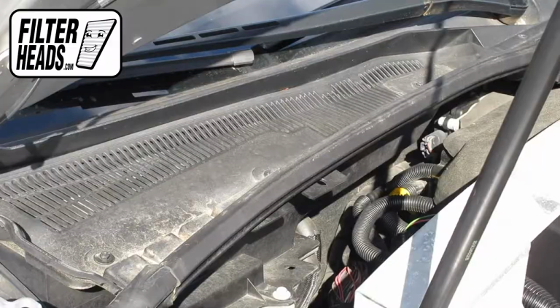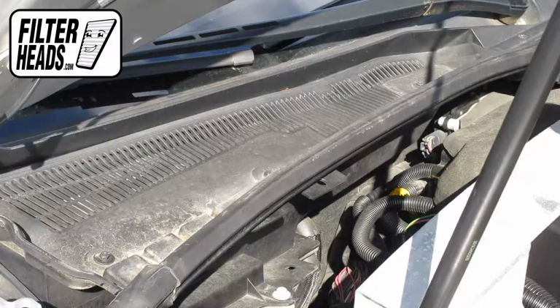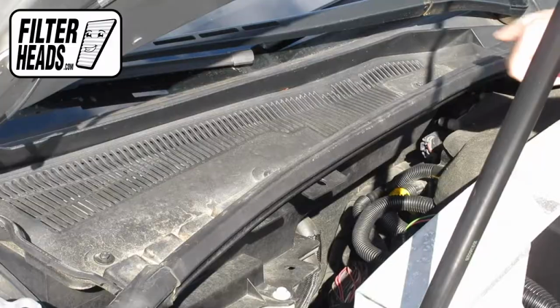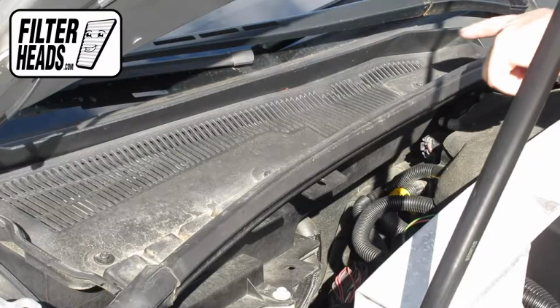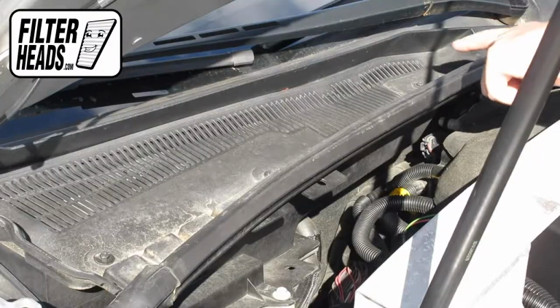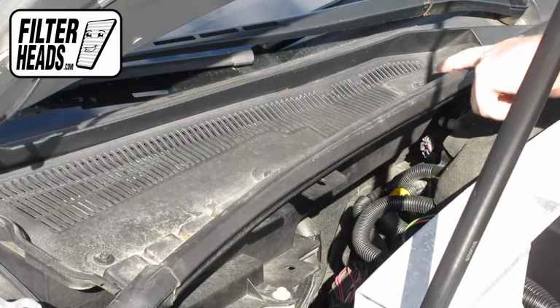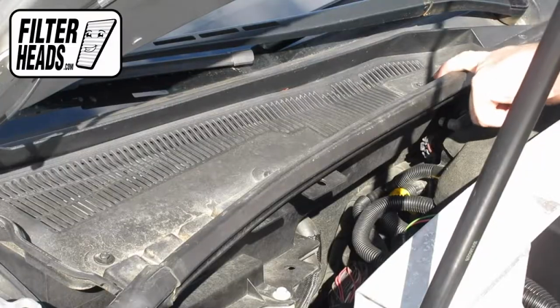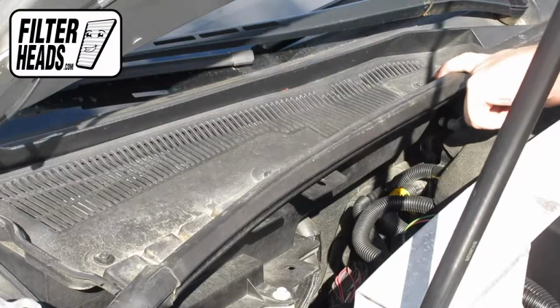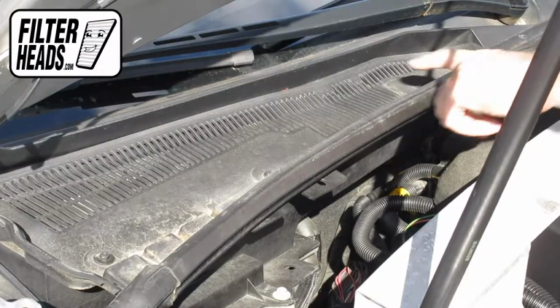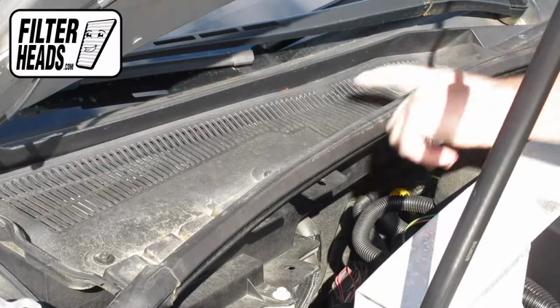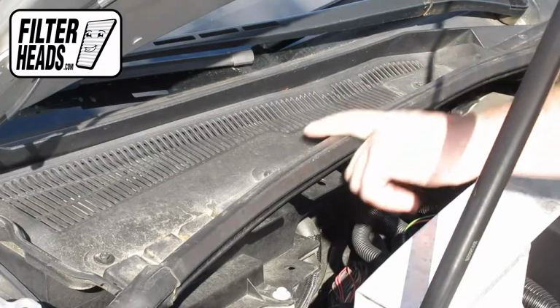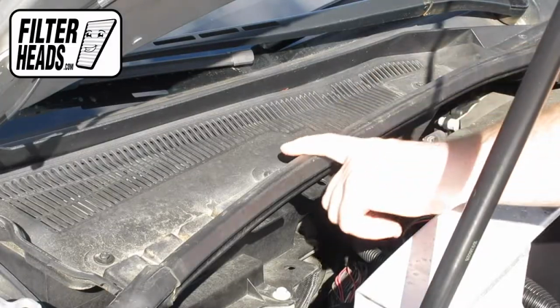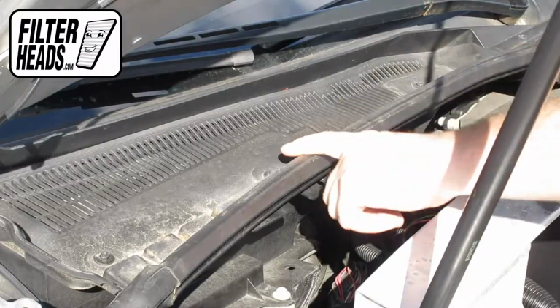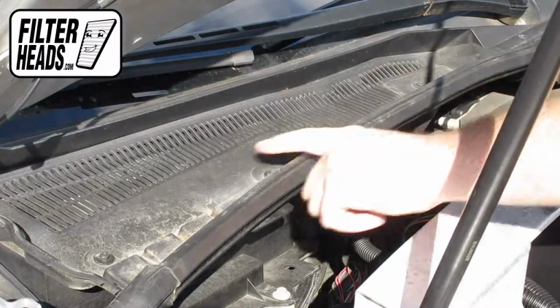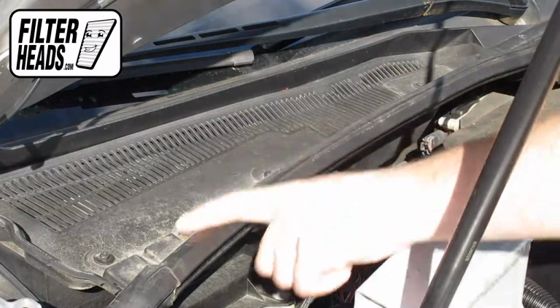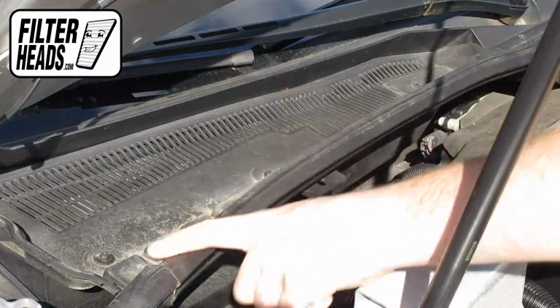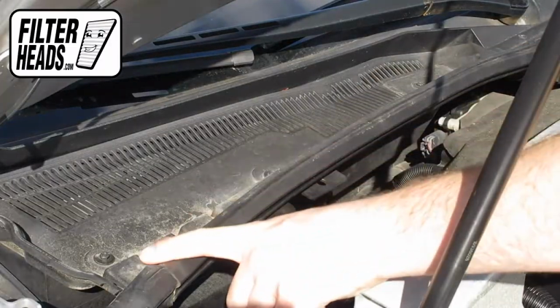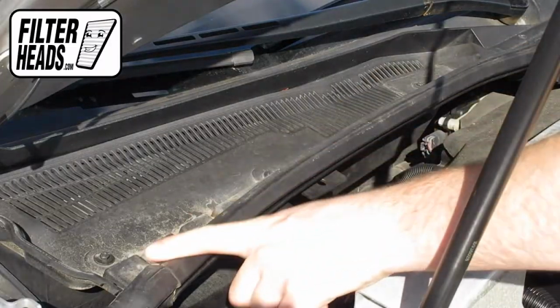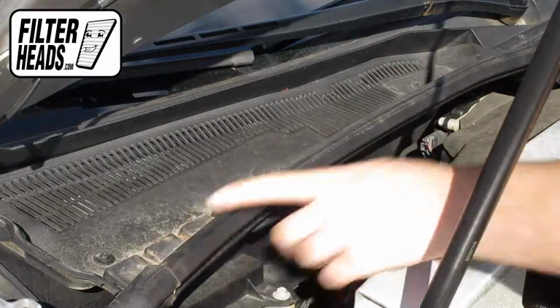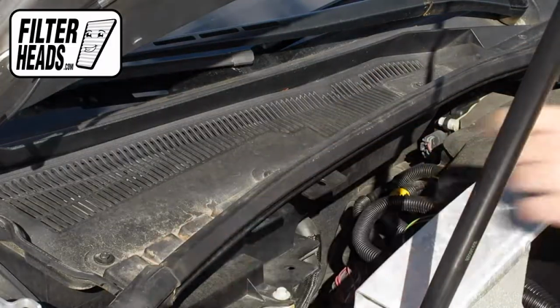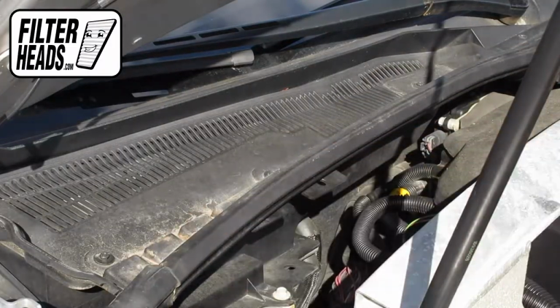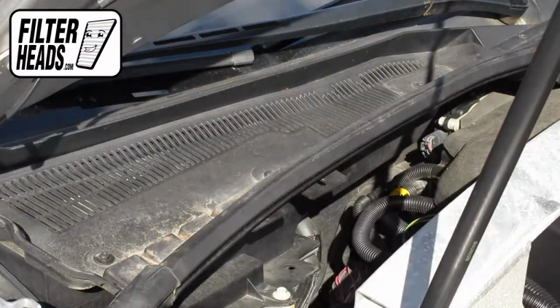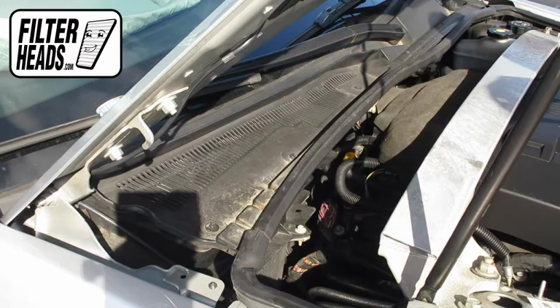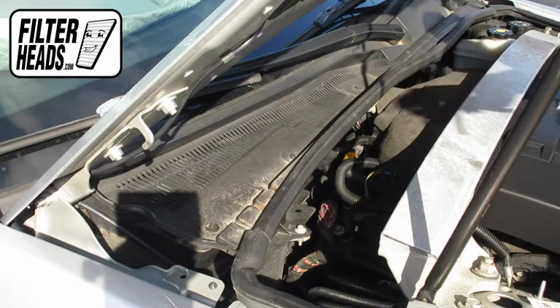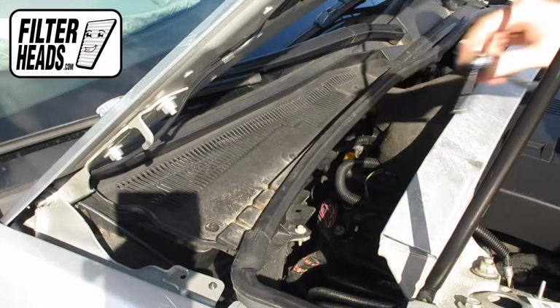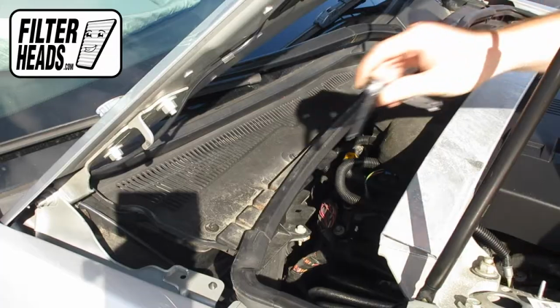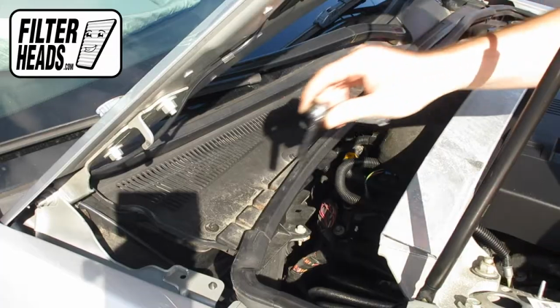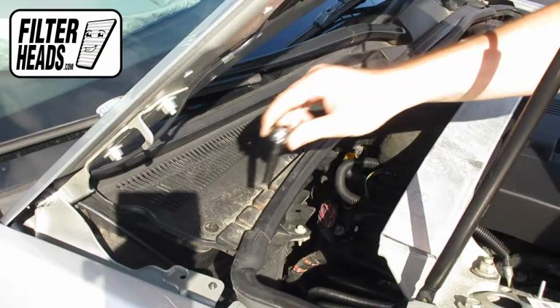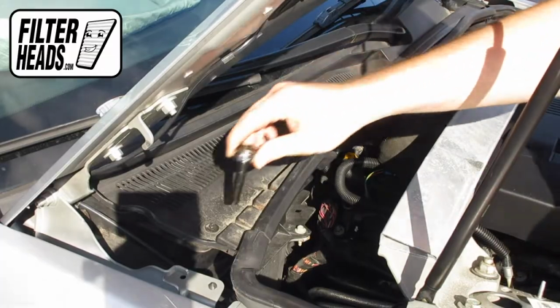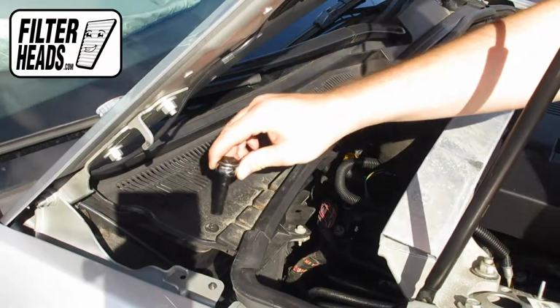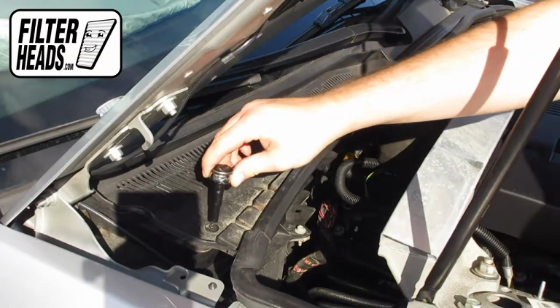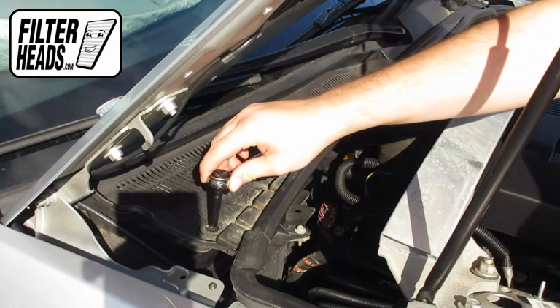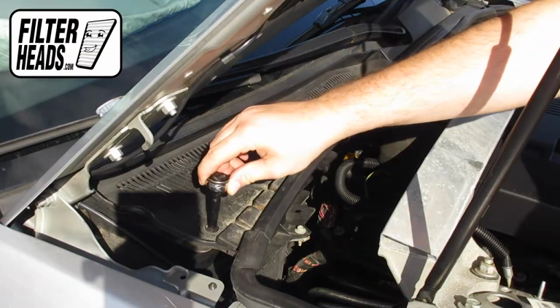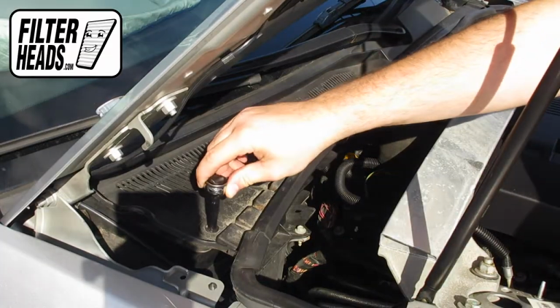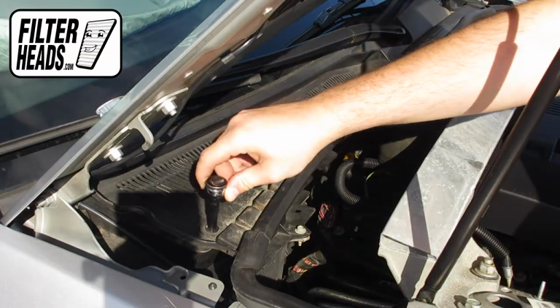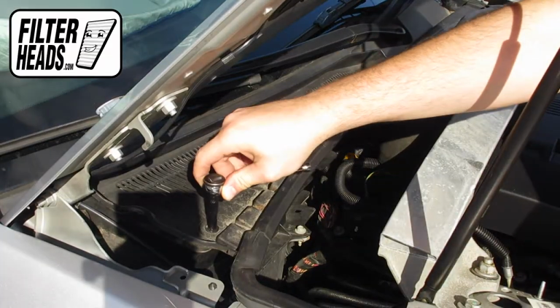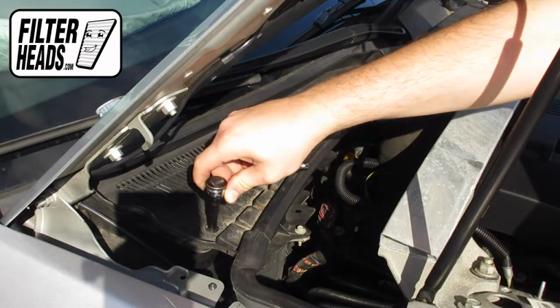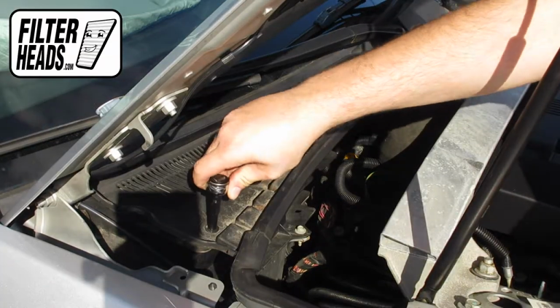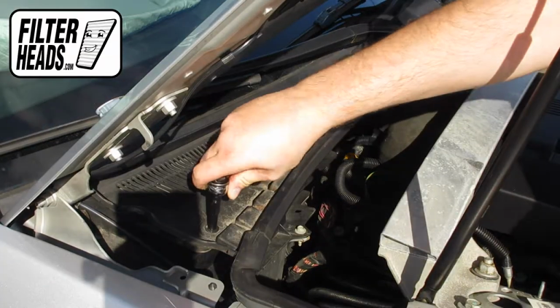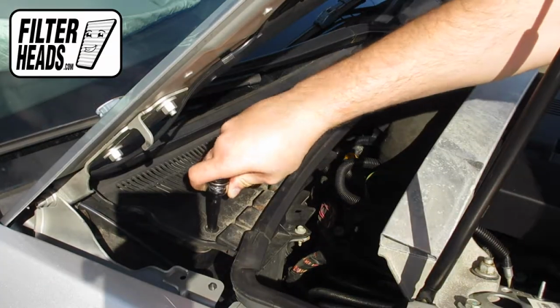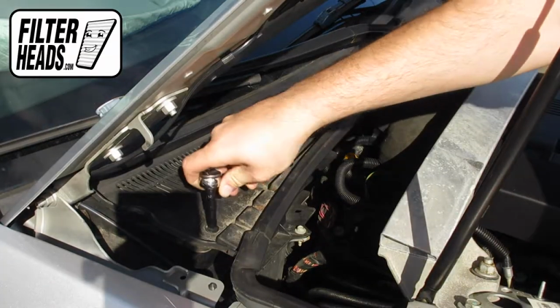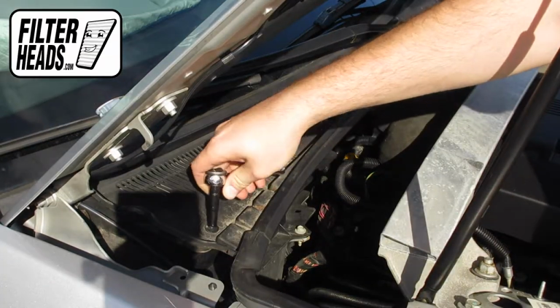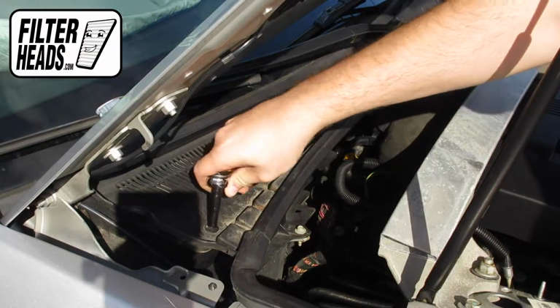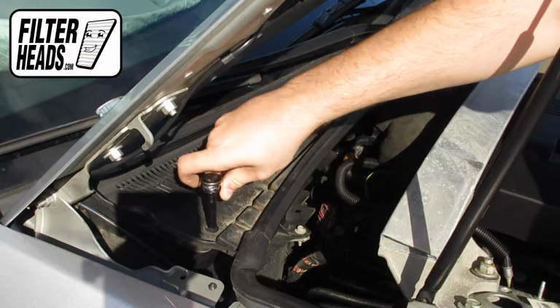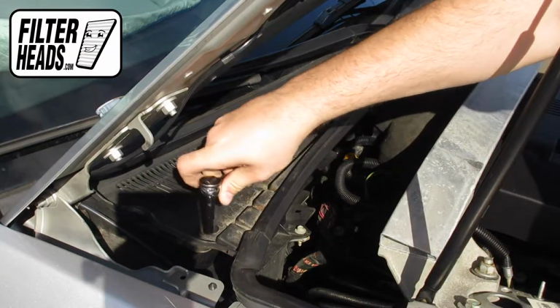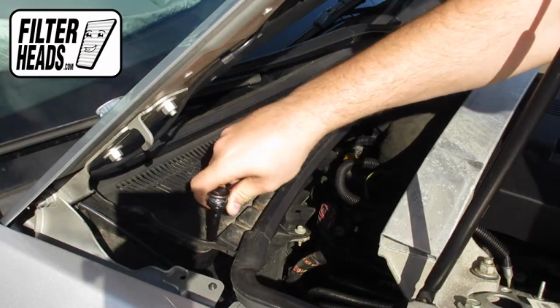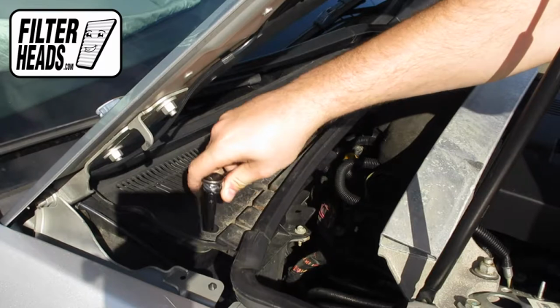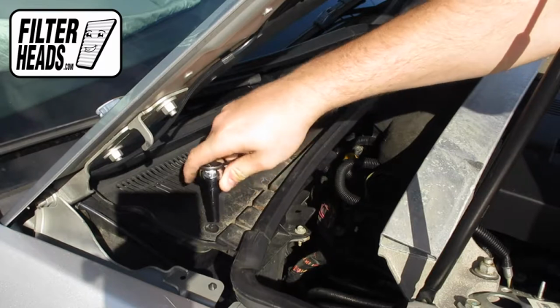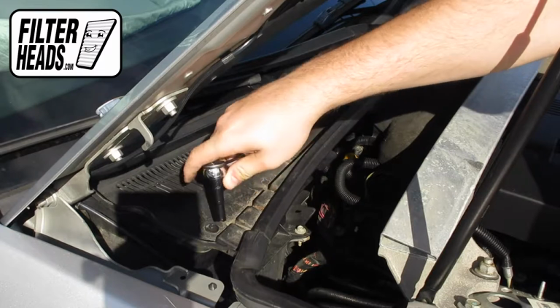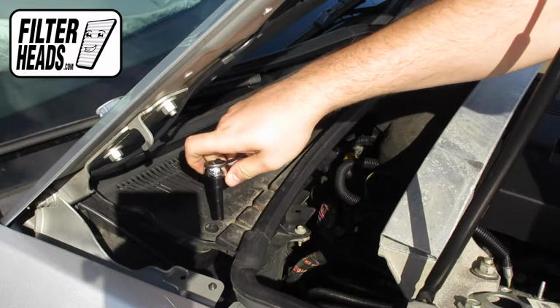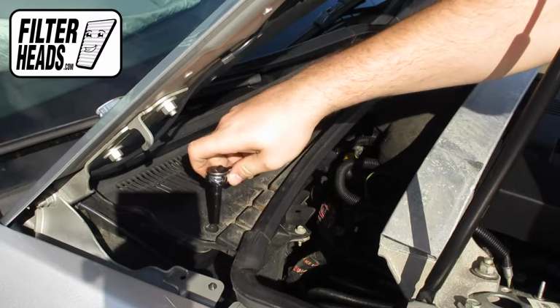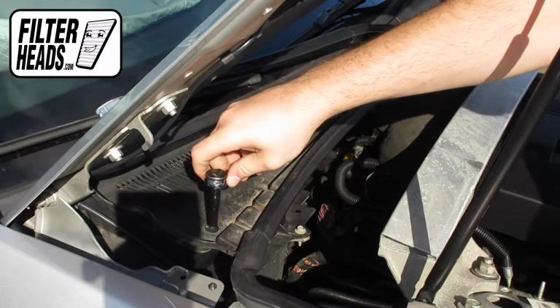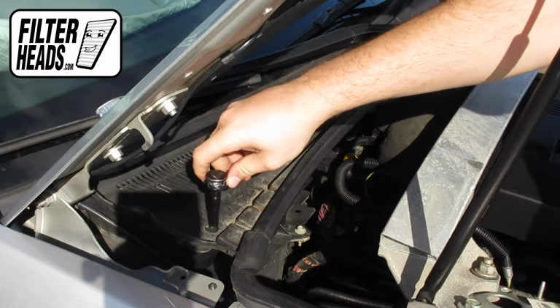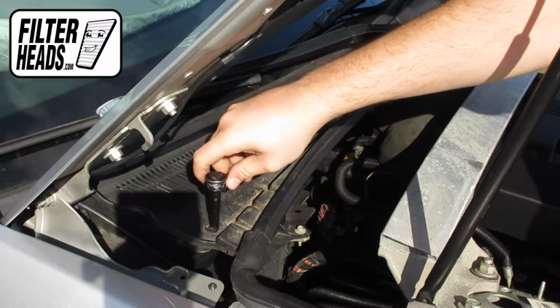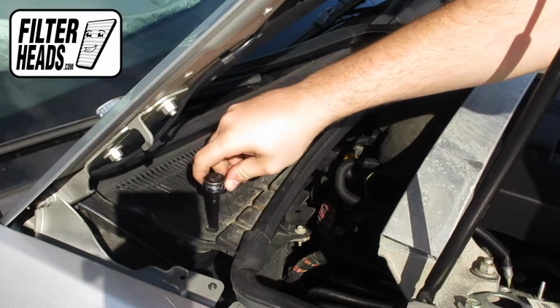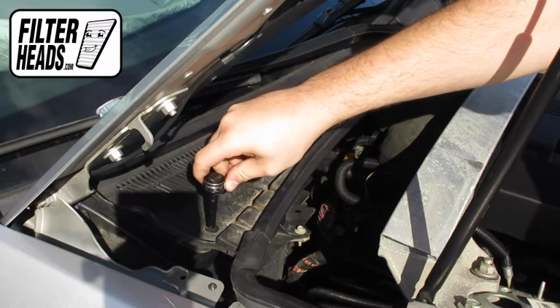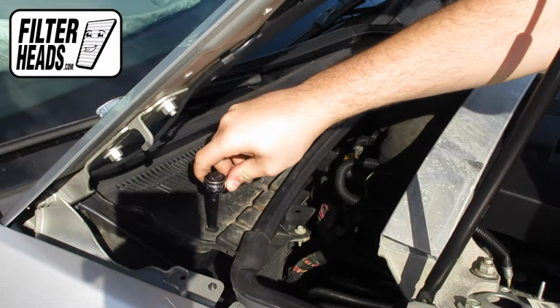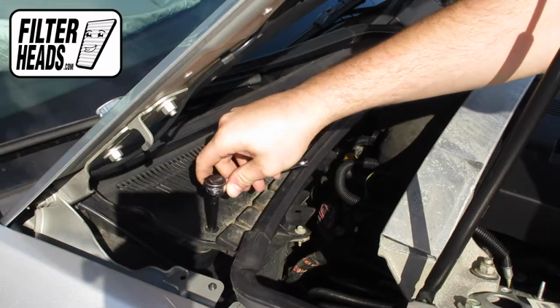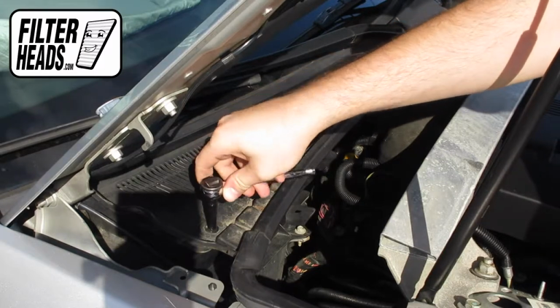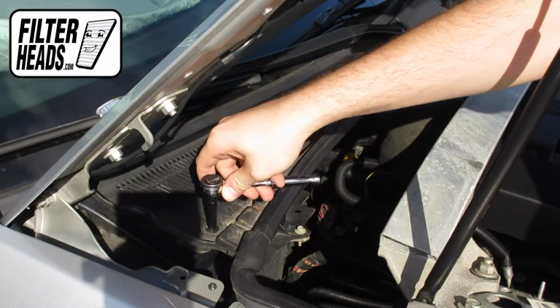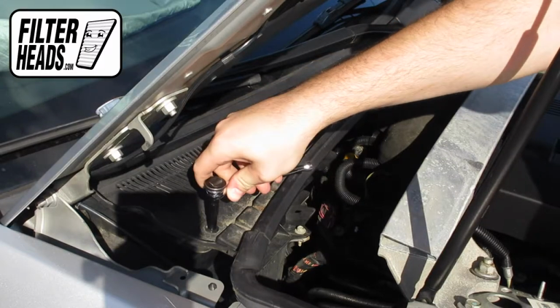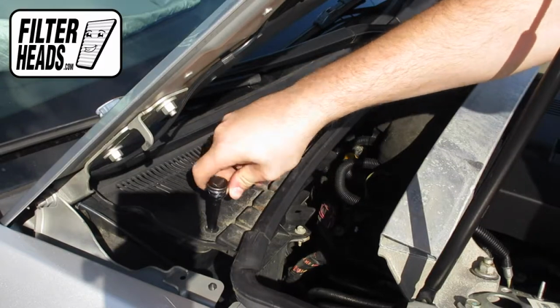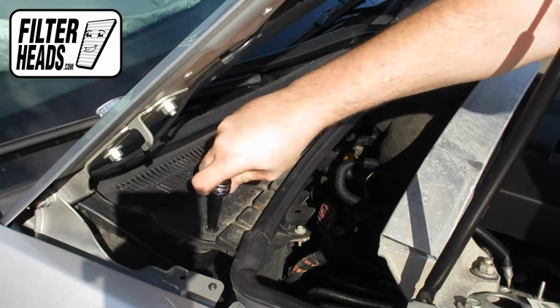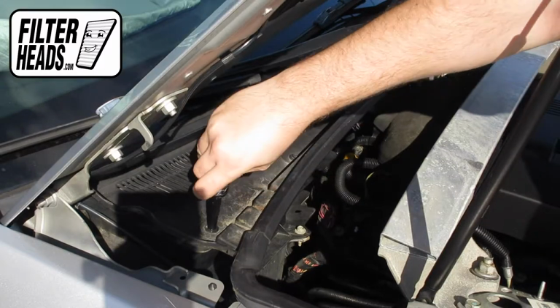There are three bolts securing the cowling panel. Use a 7mm nut driver to remove the bolts.